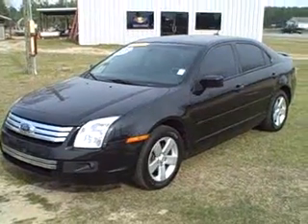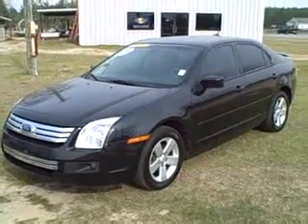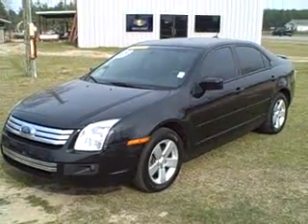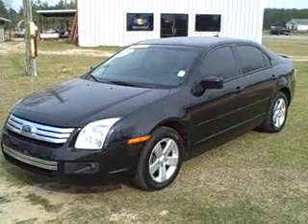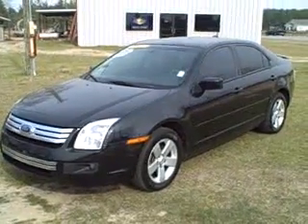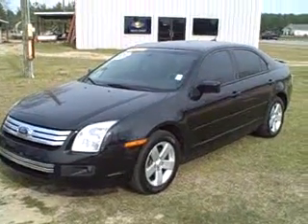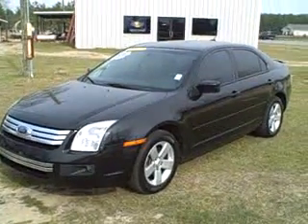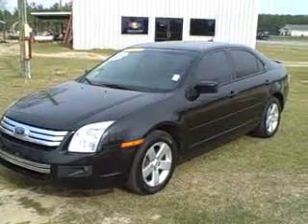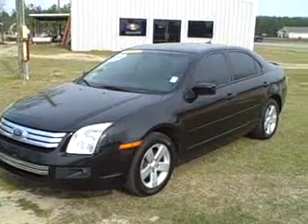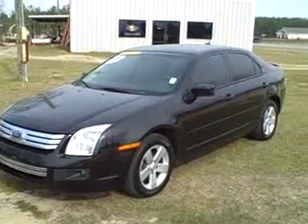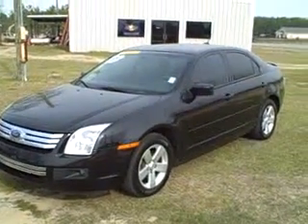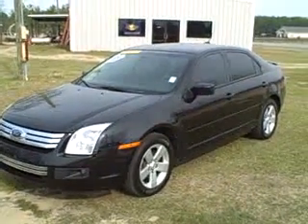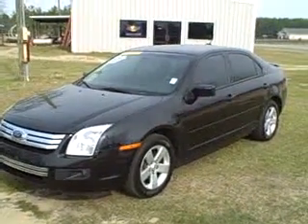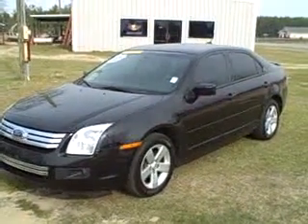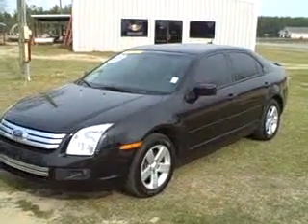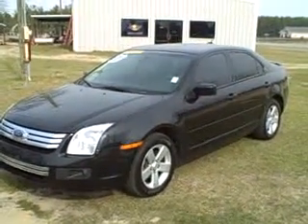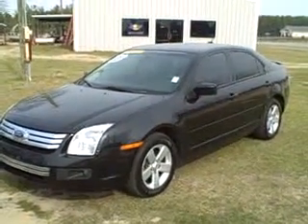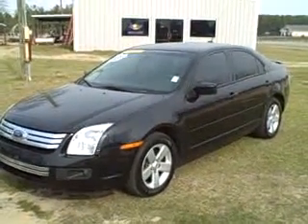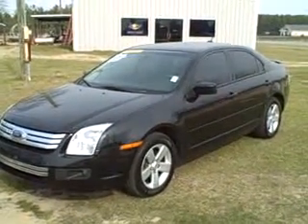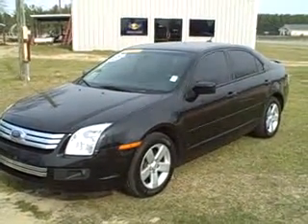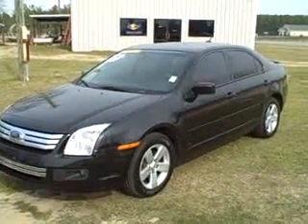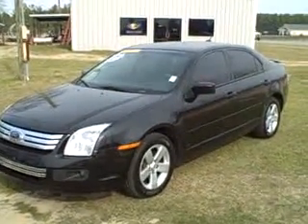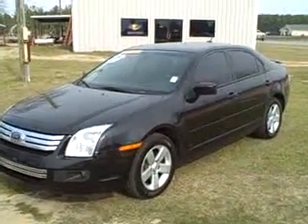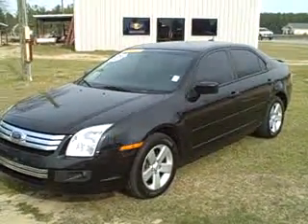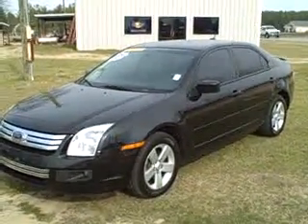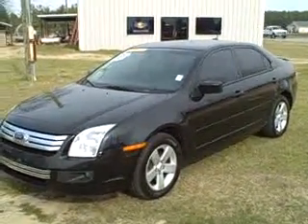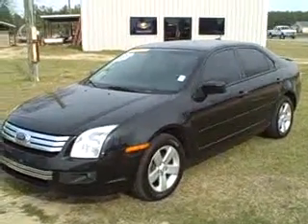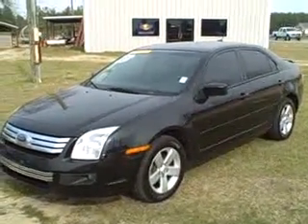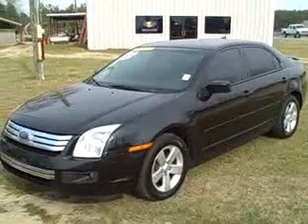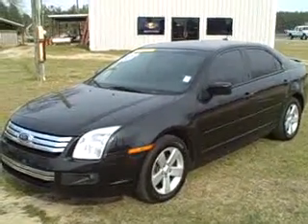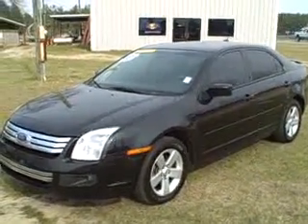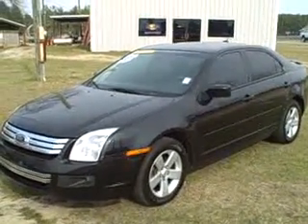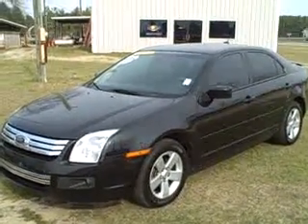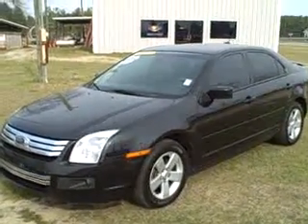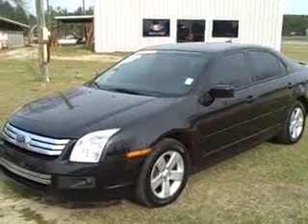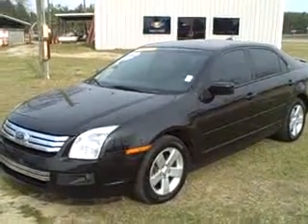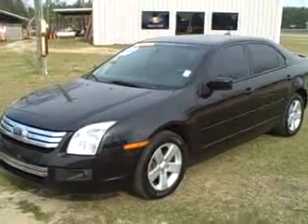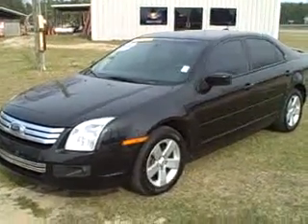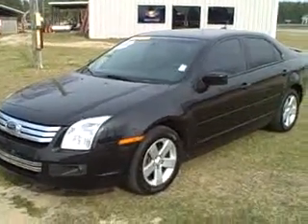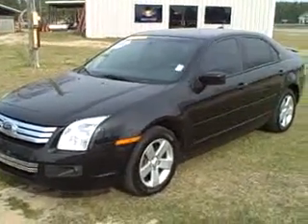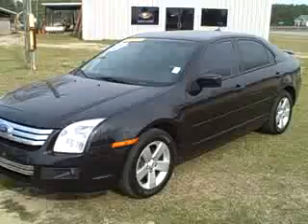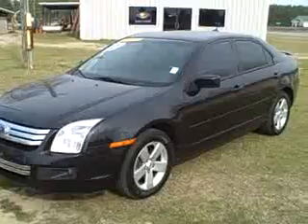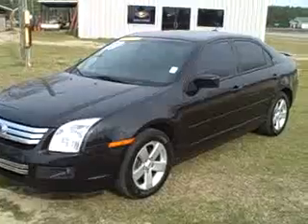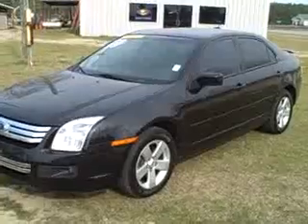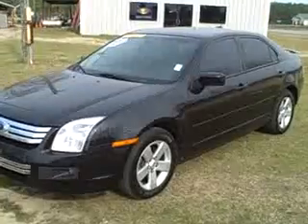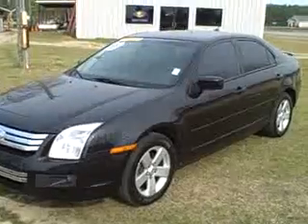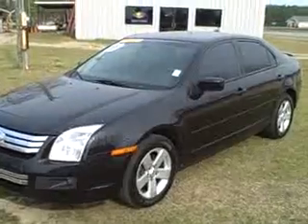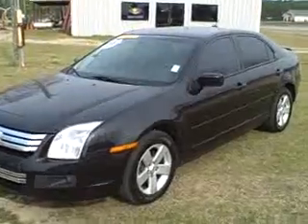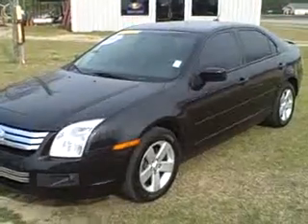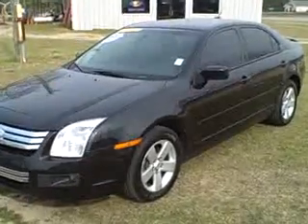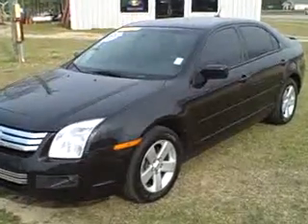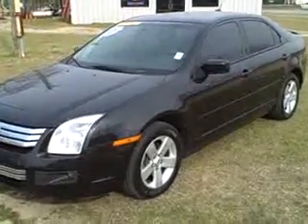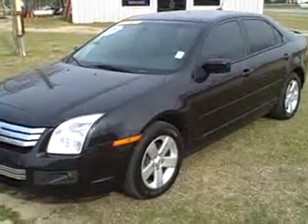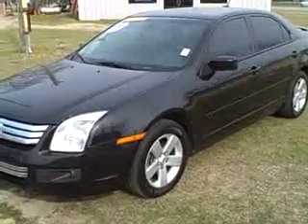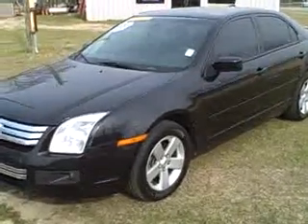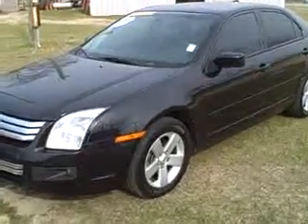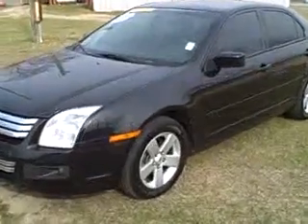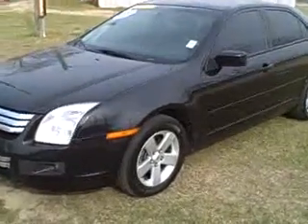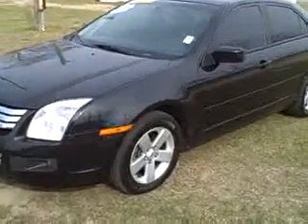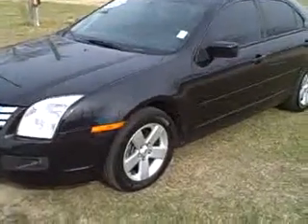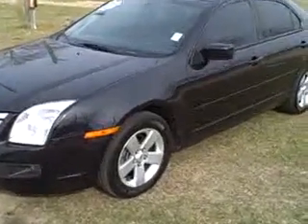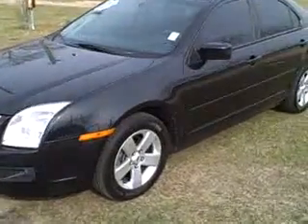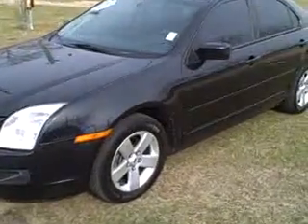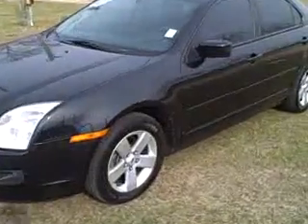Hey guys, Terry Ware coming from Woody Busch Chevrolet in Cochrane, Georgia. Today I've got a good looking 2009 Ford Fusion to show you.